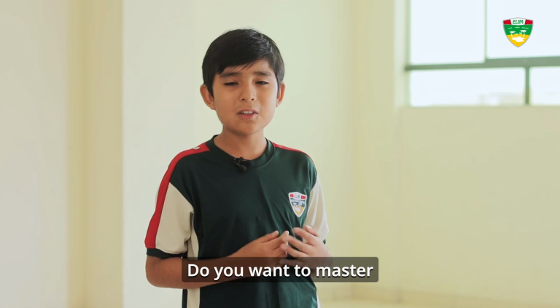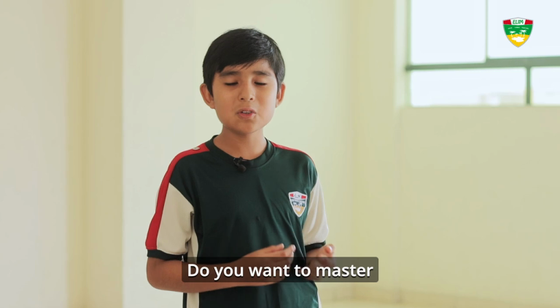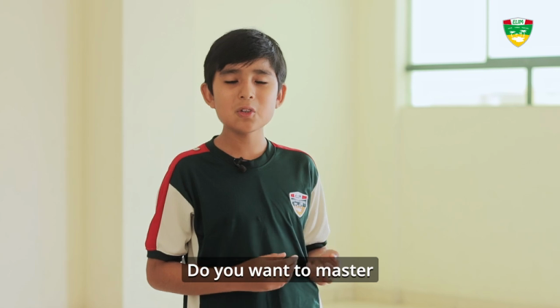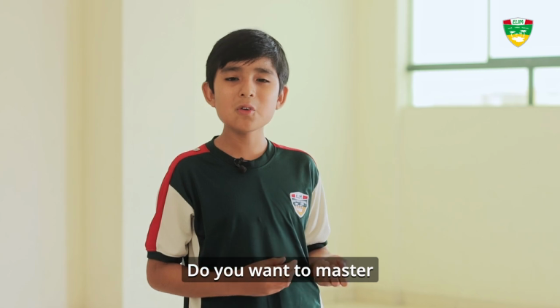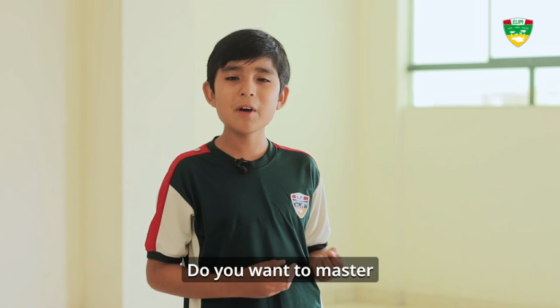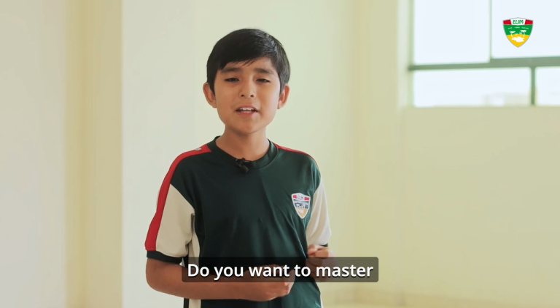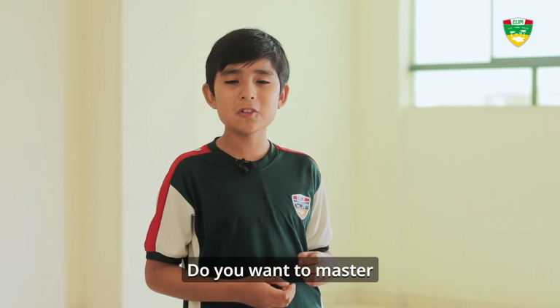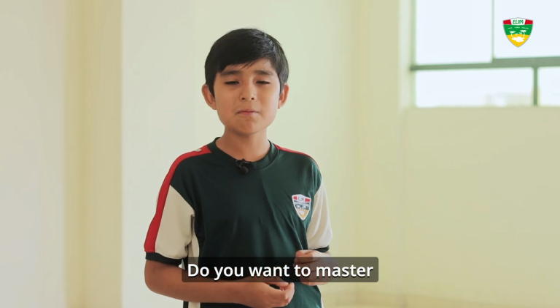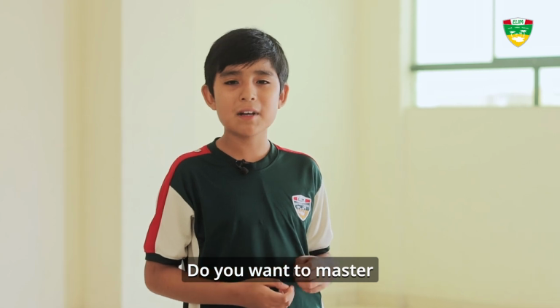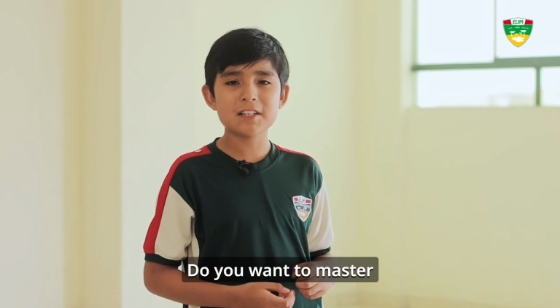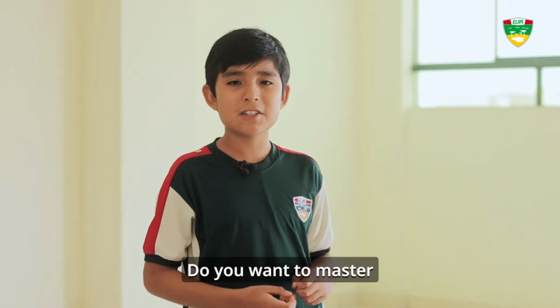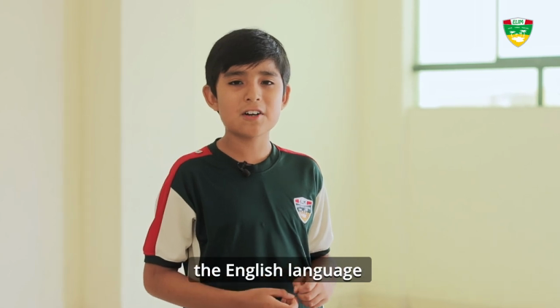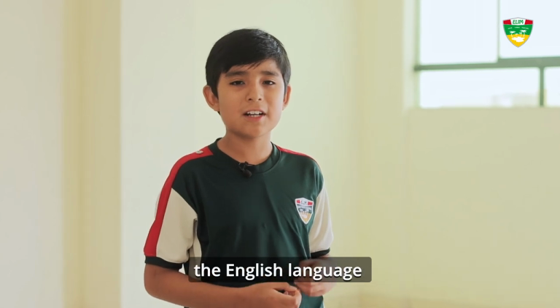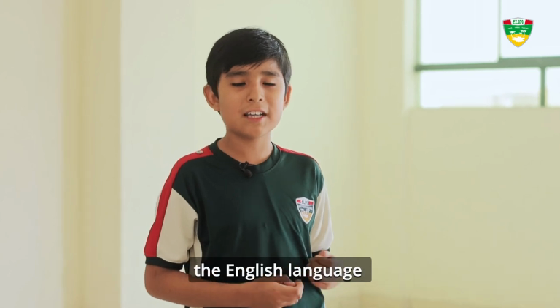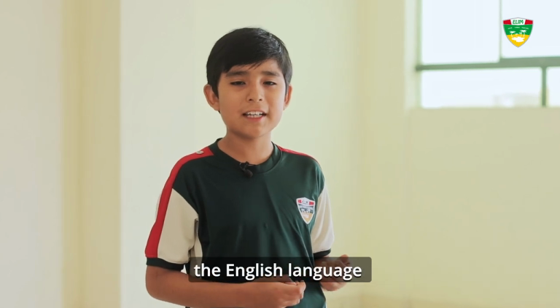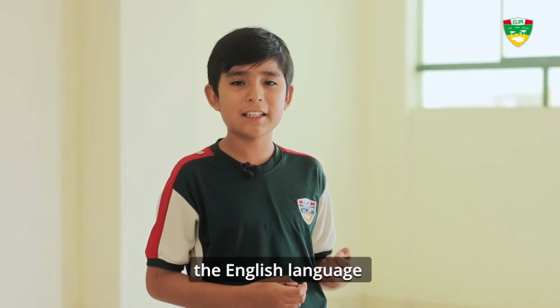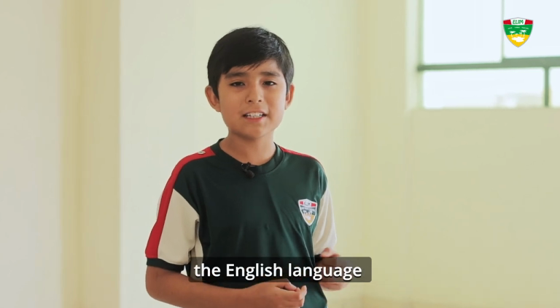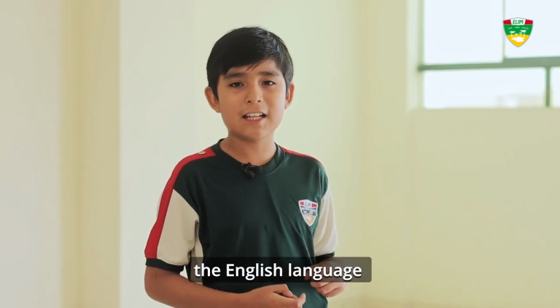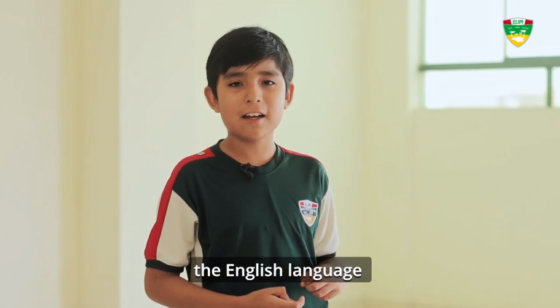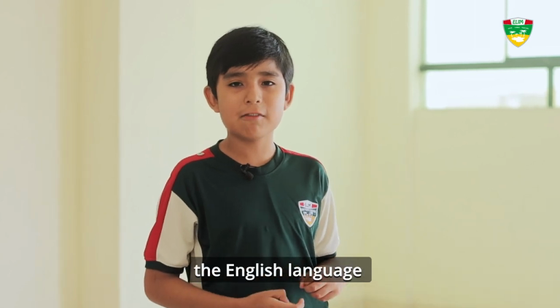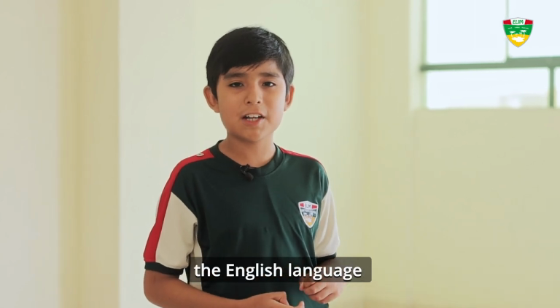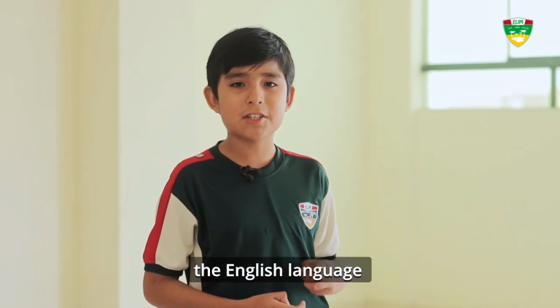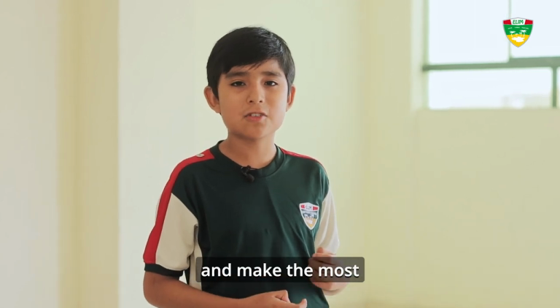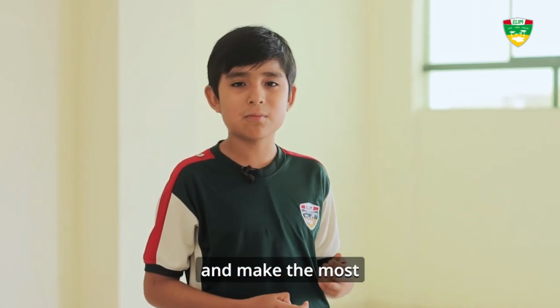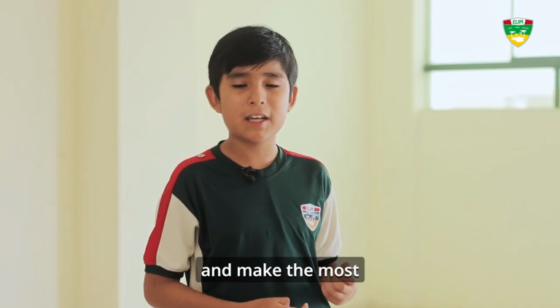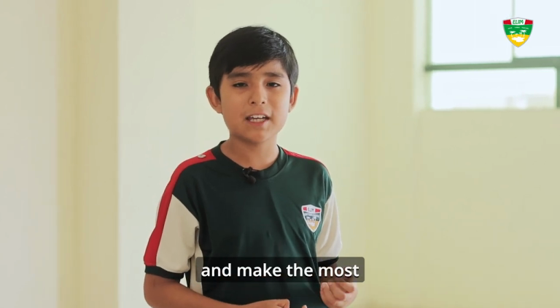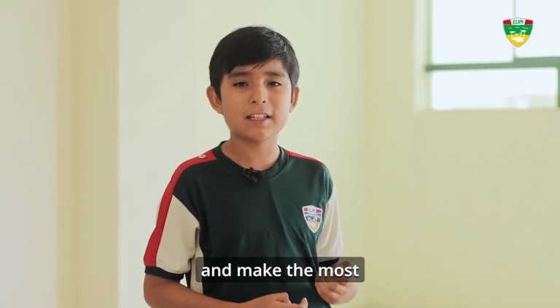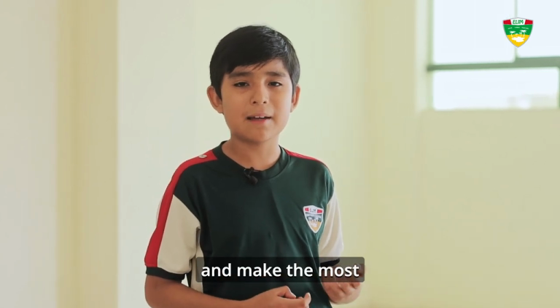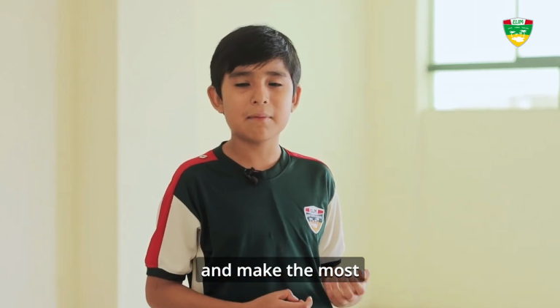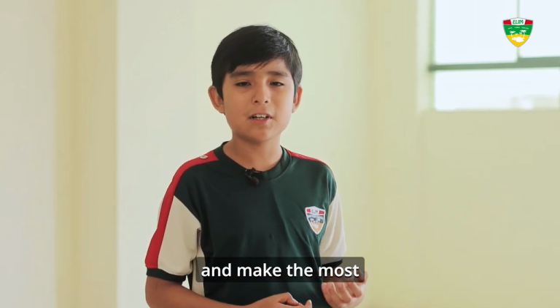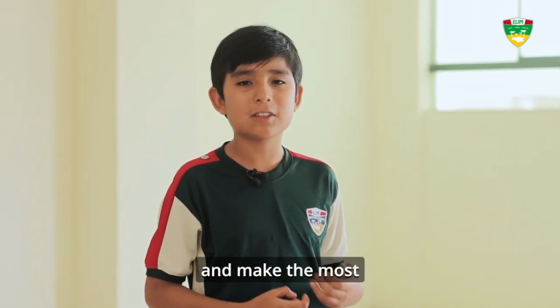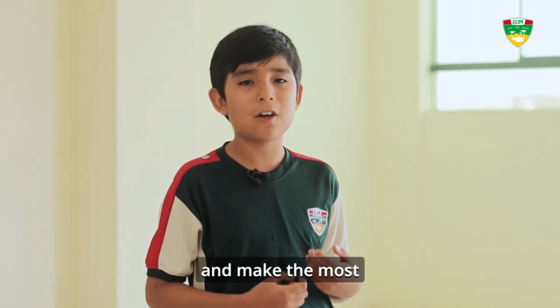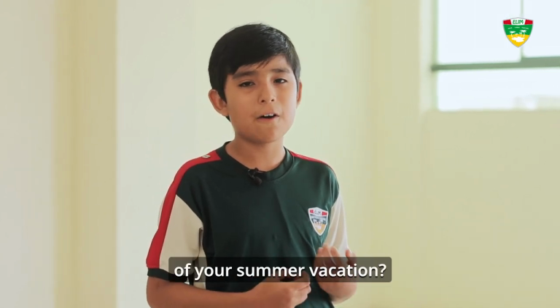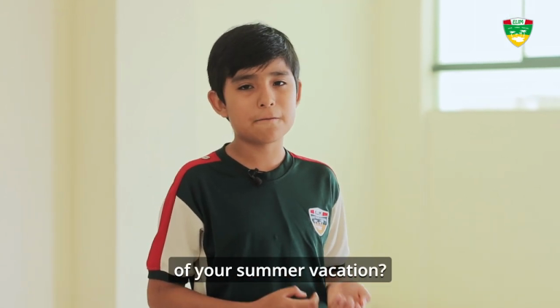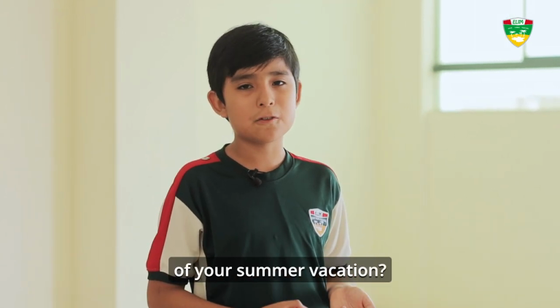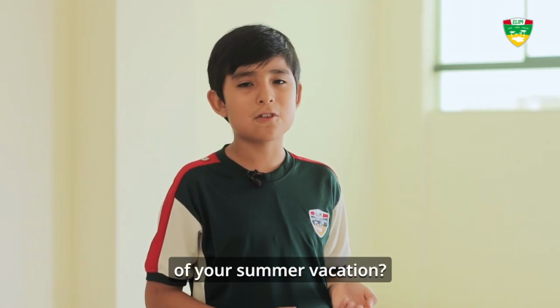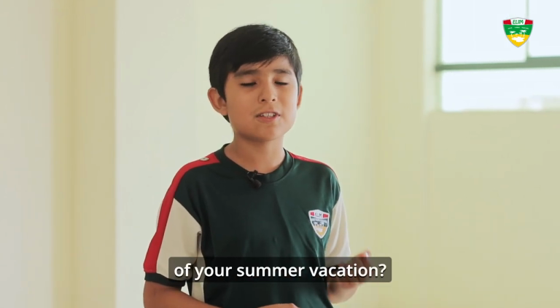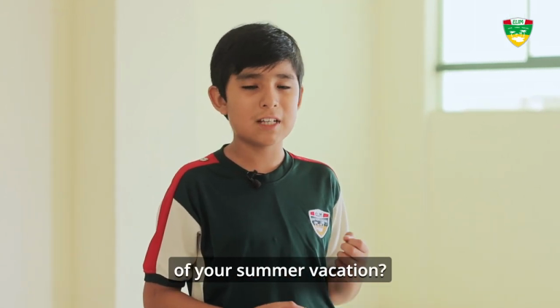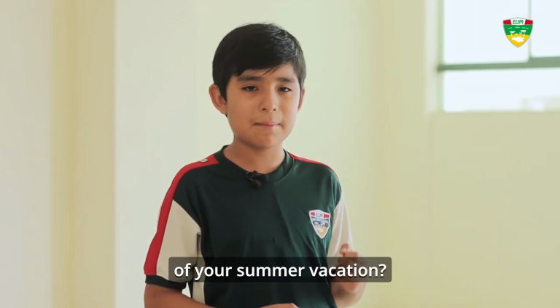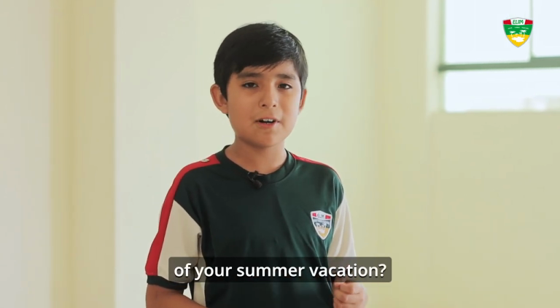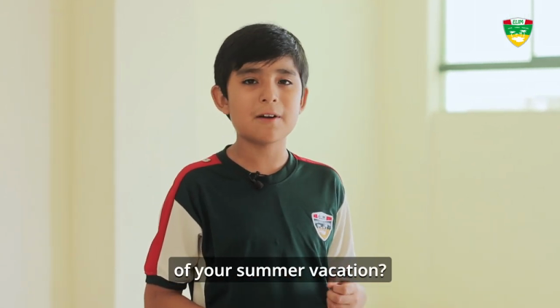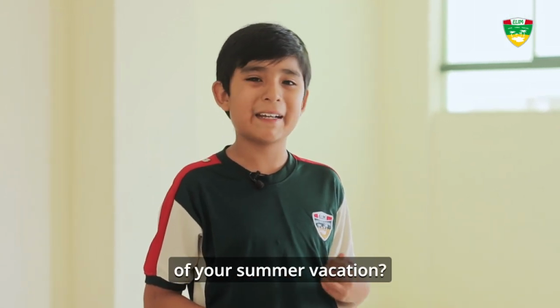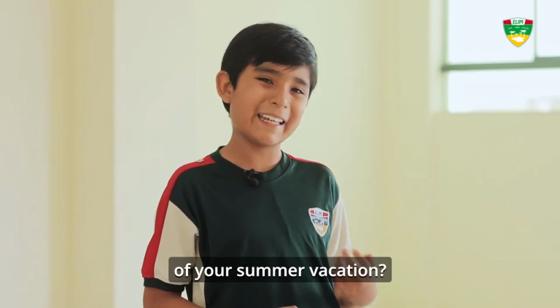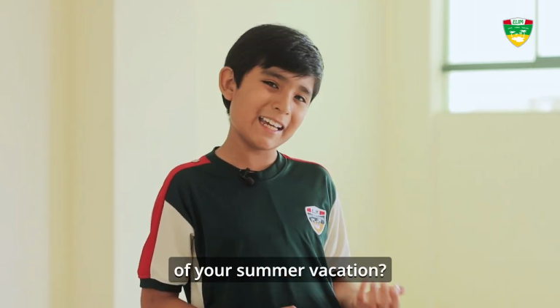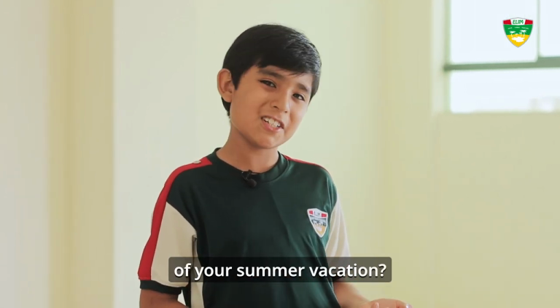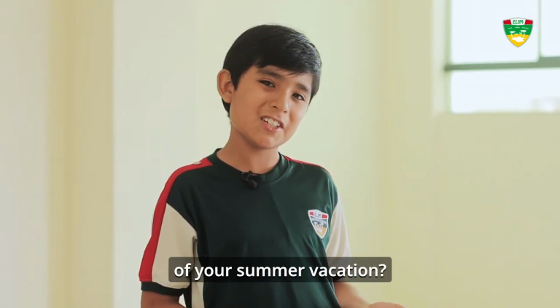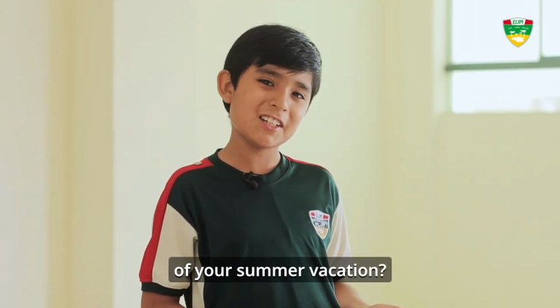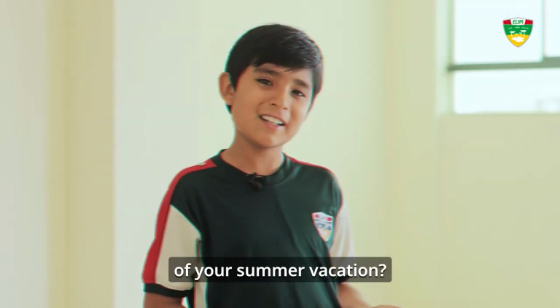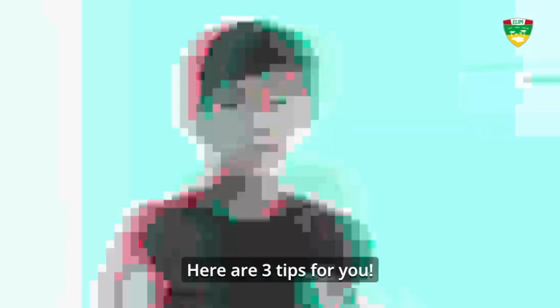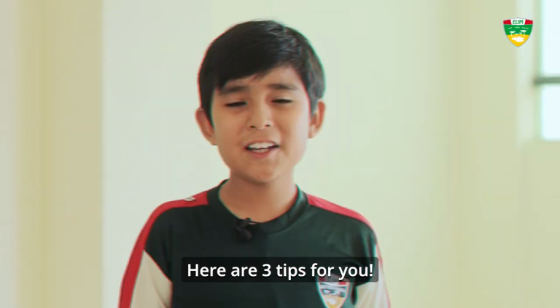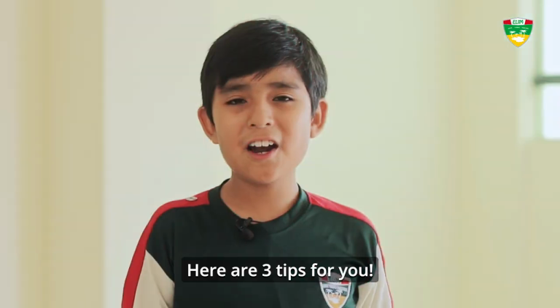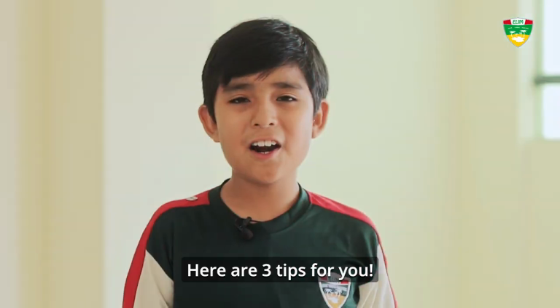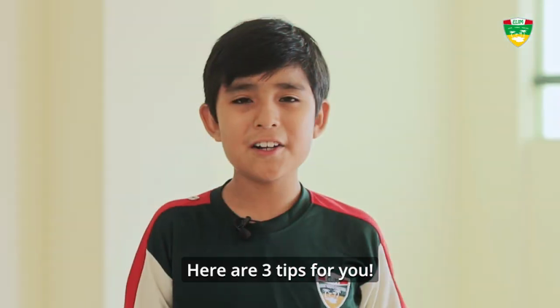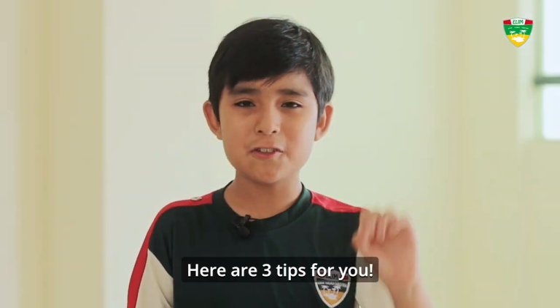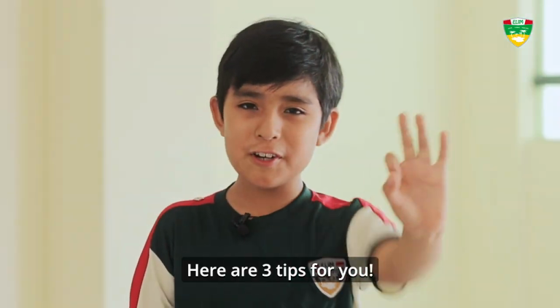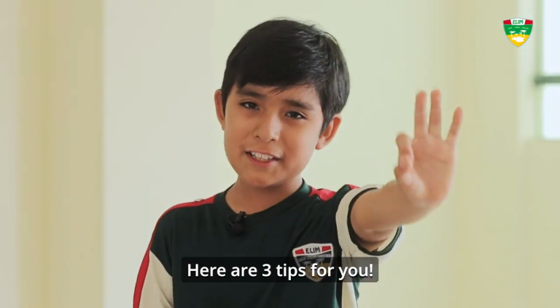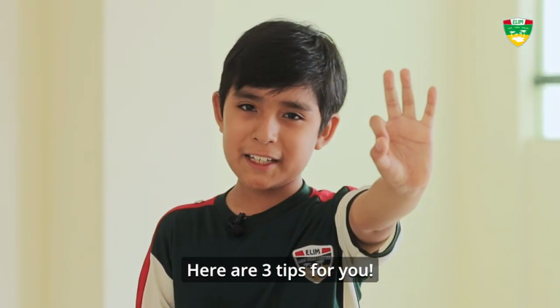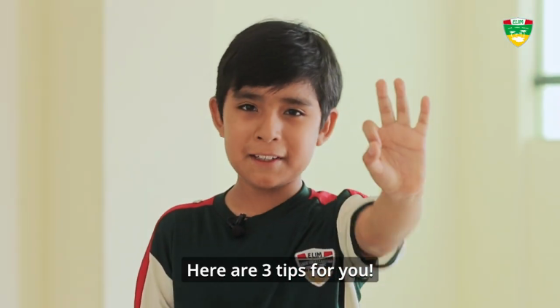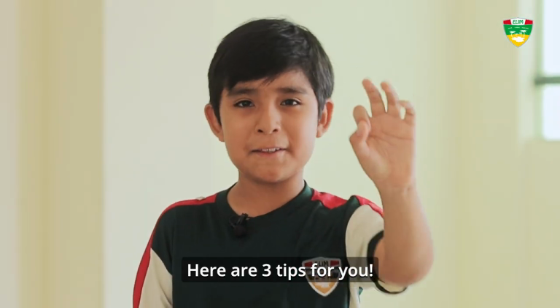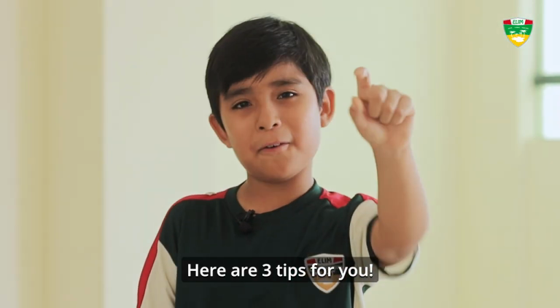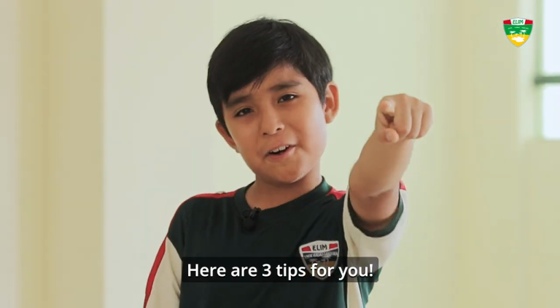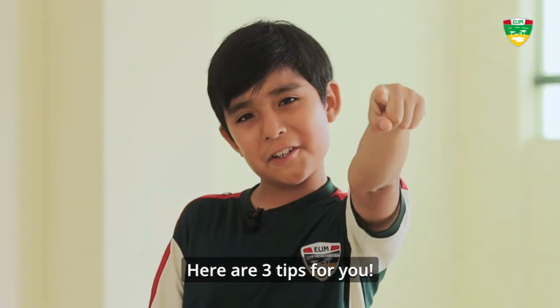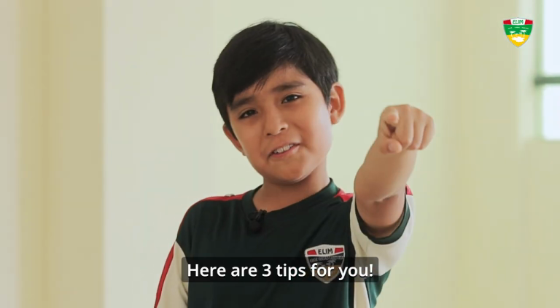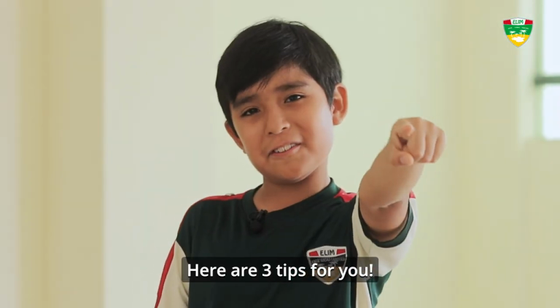Do you want to master English language to make the most of your summer vacation? Here are three tips for you.